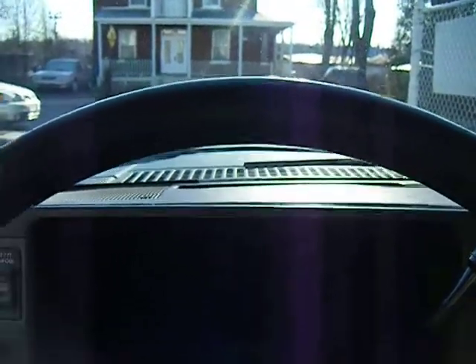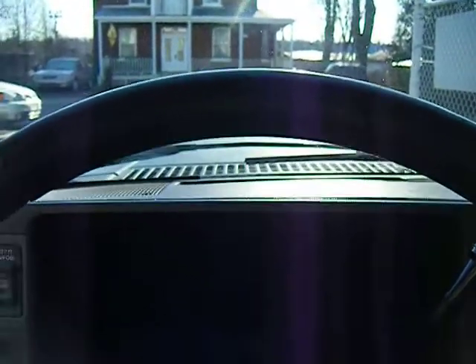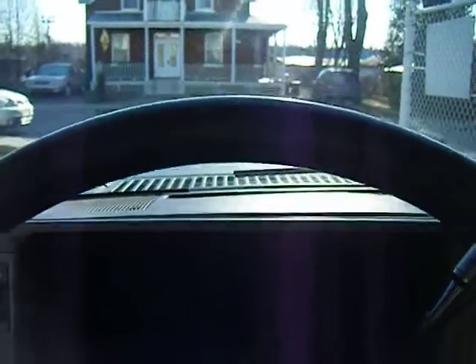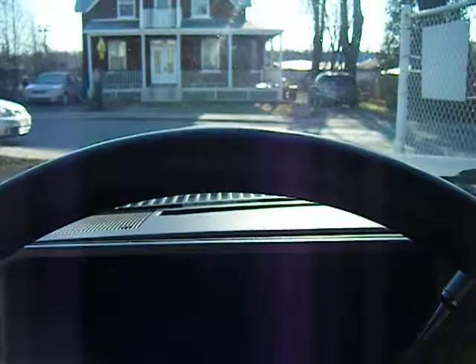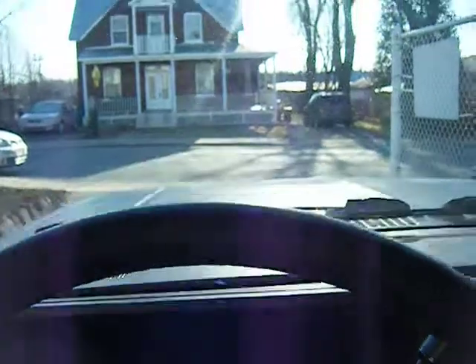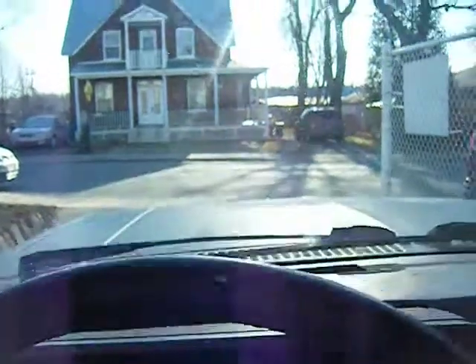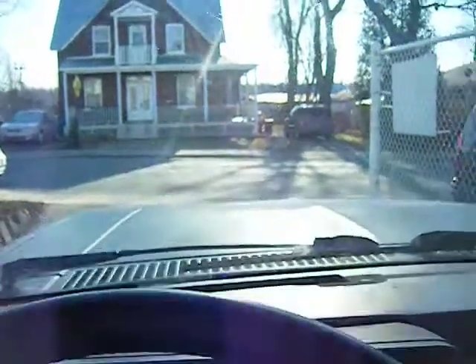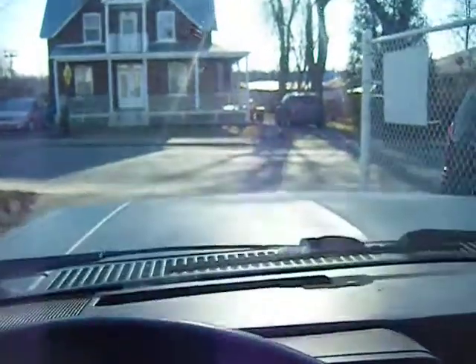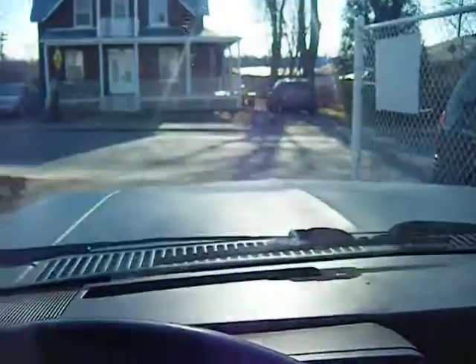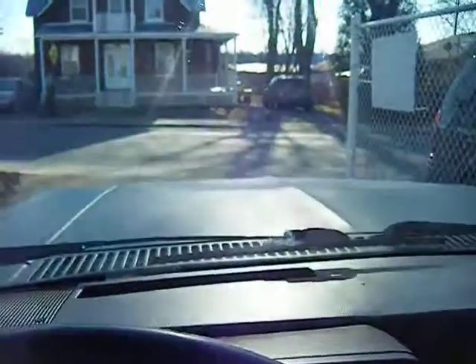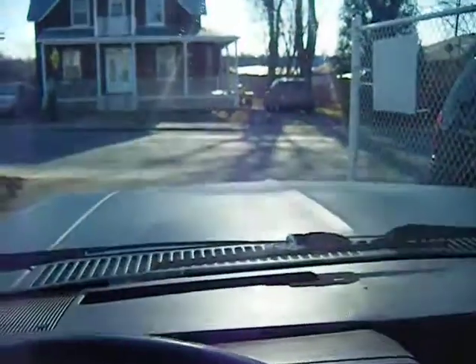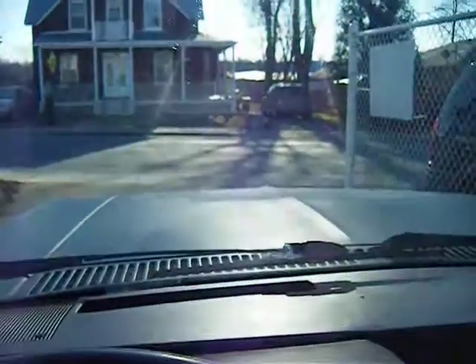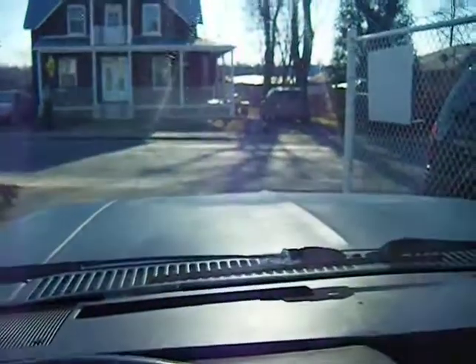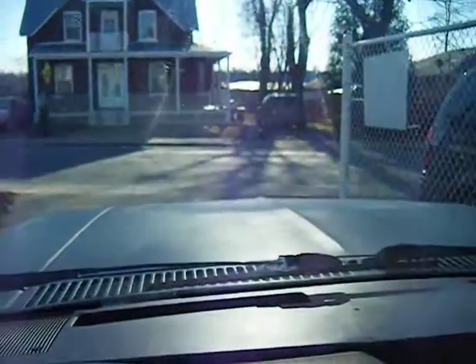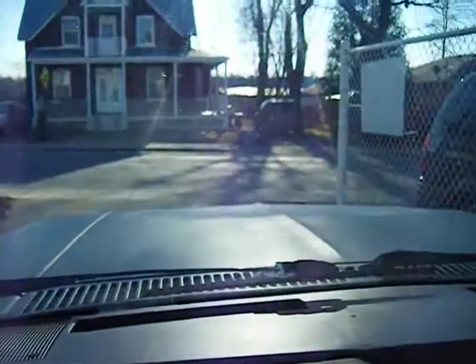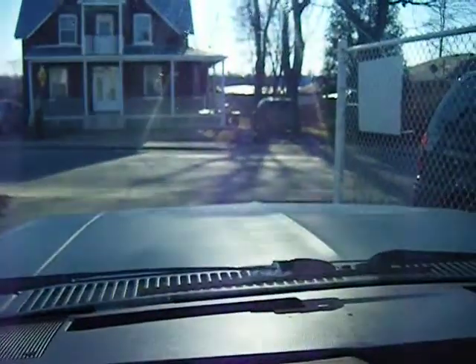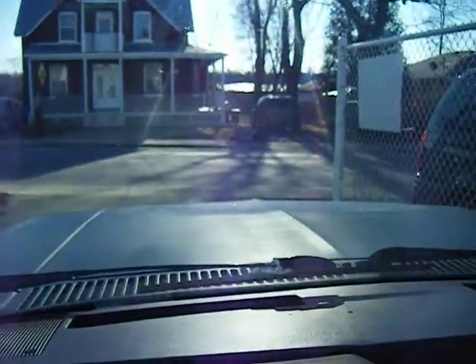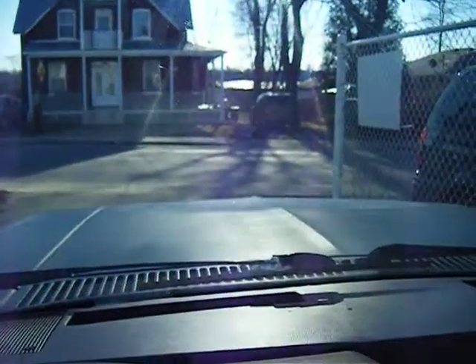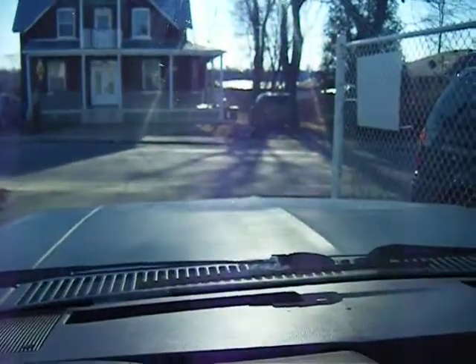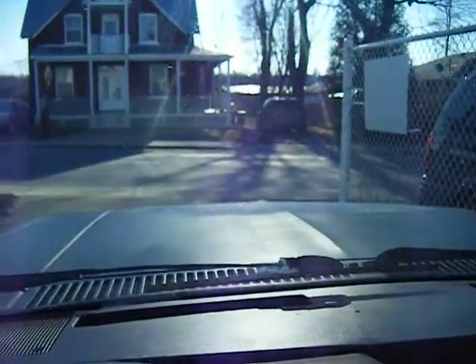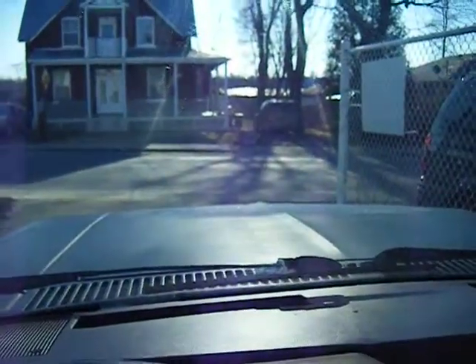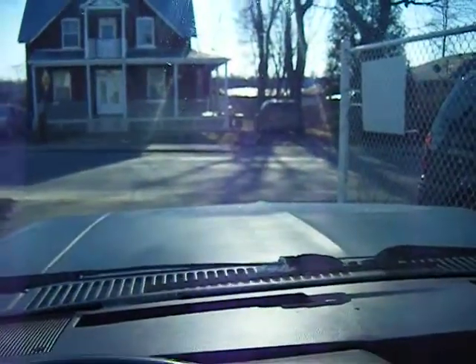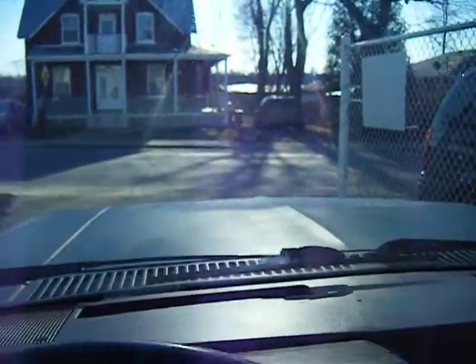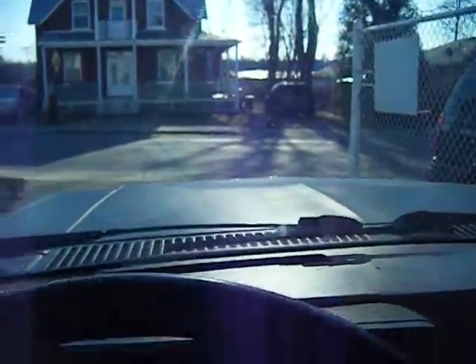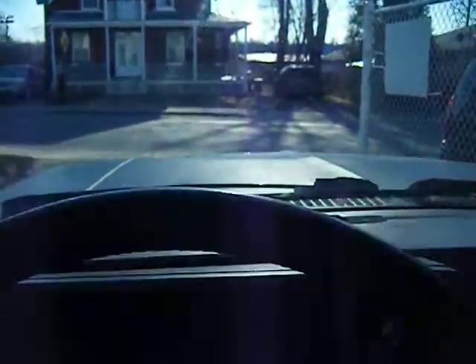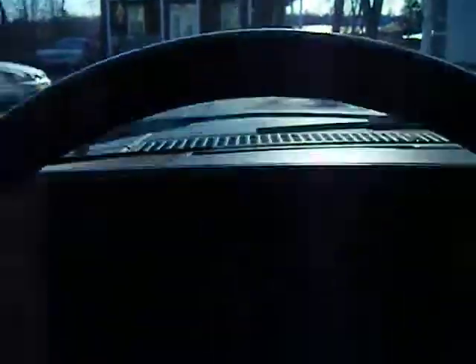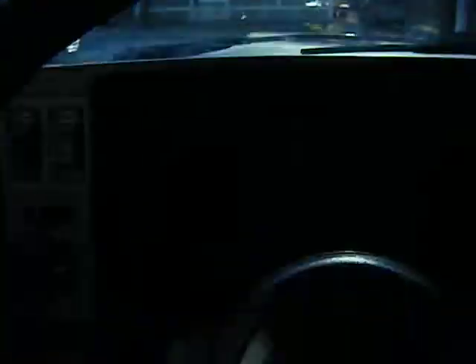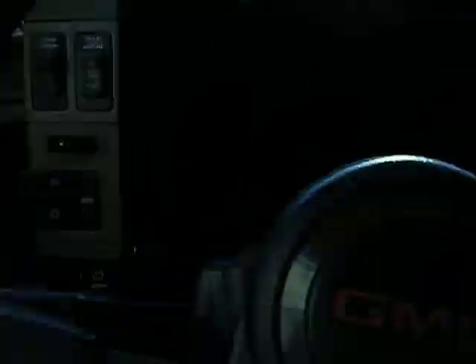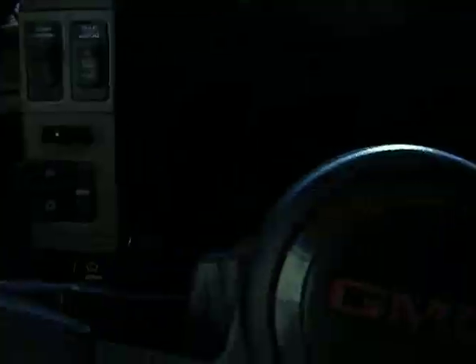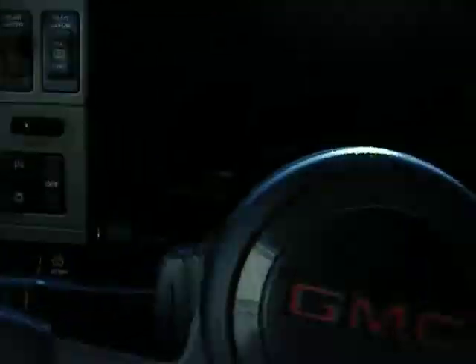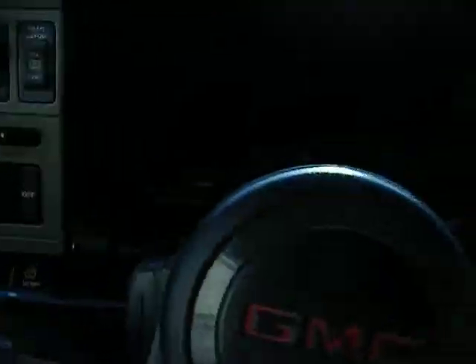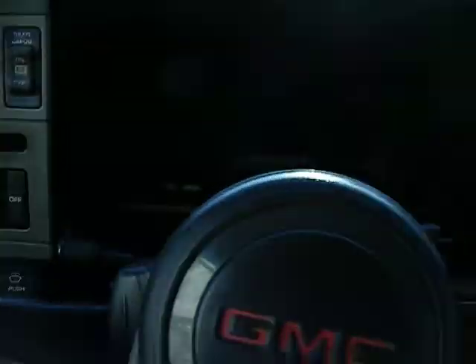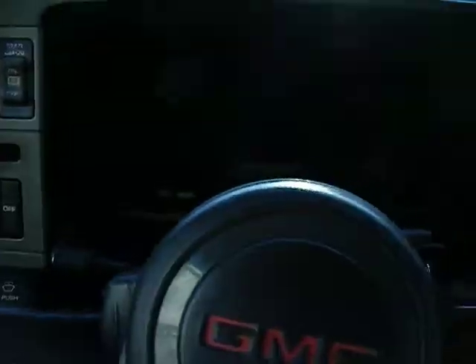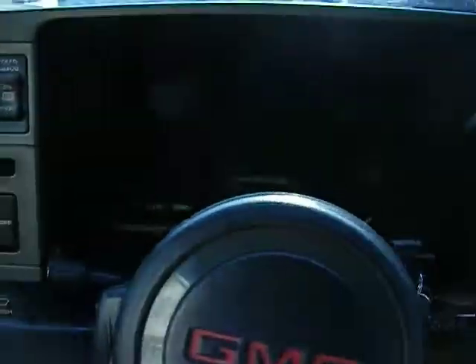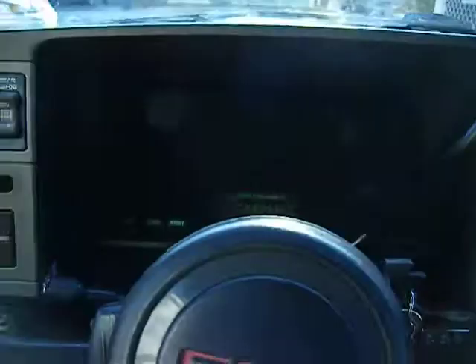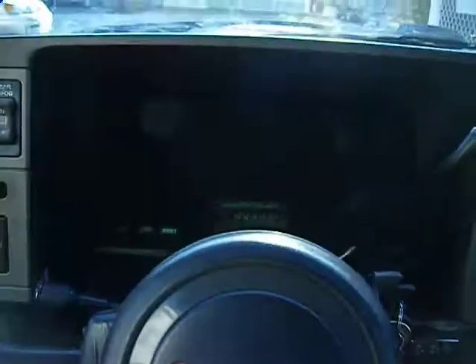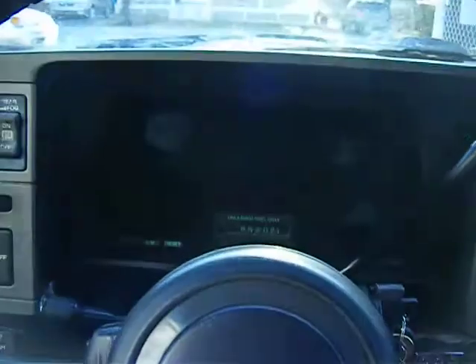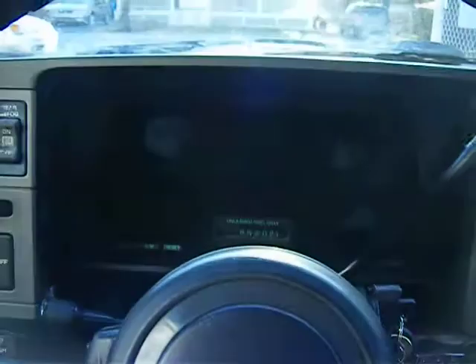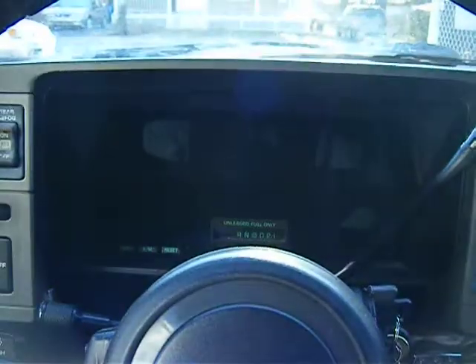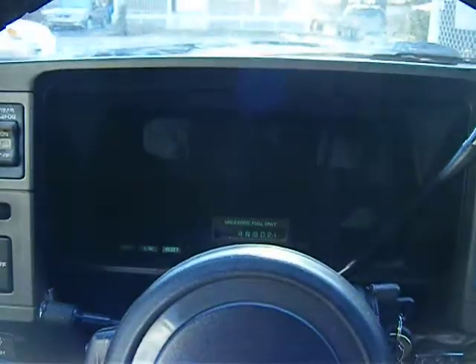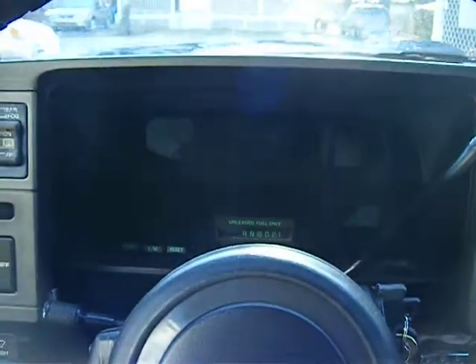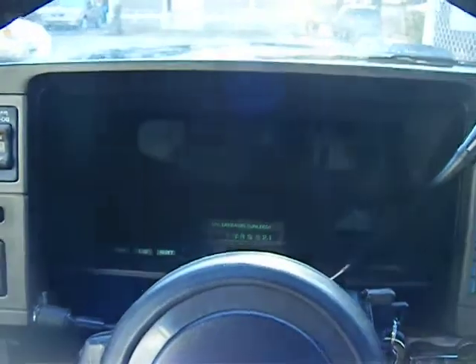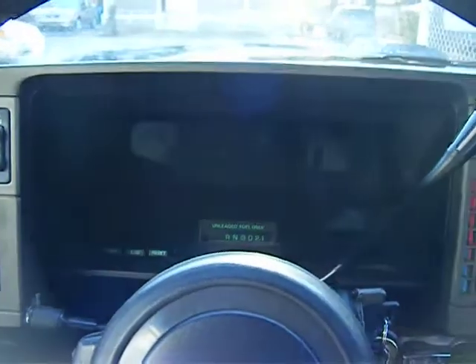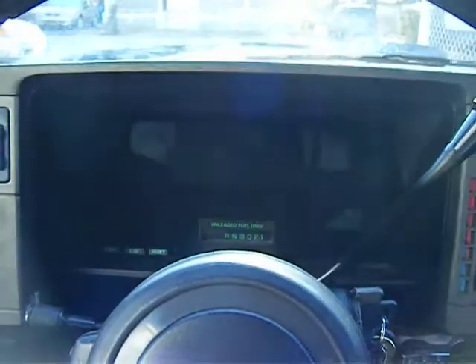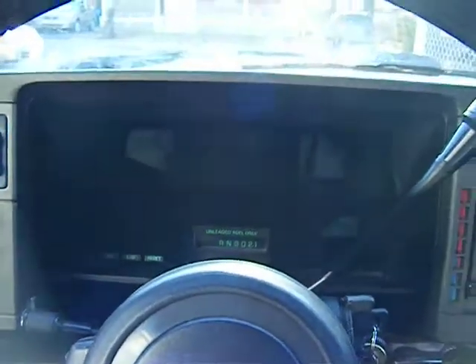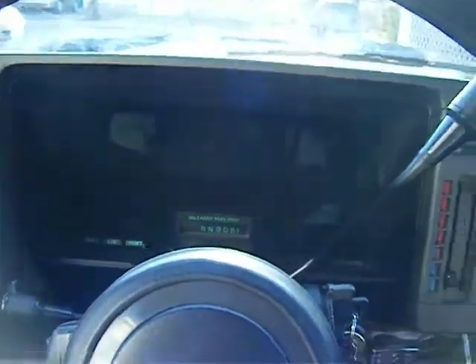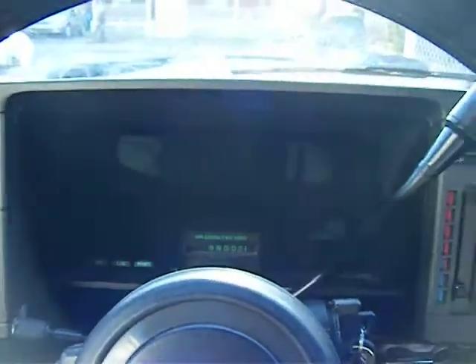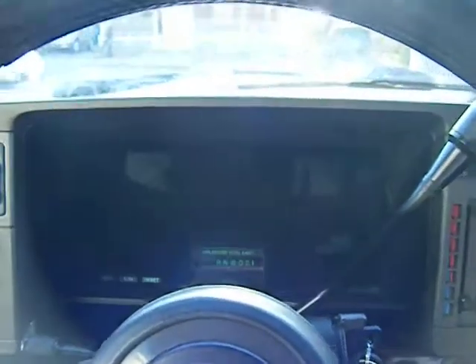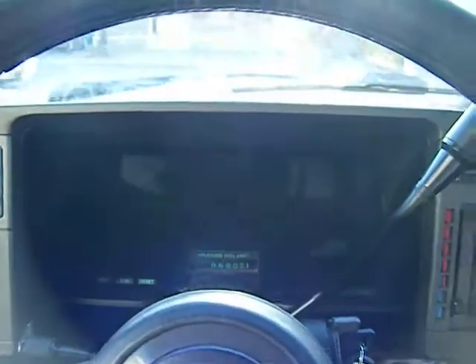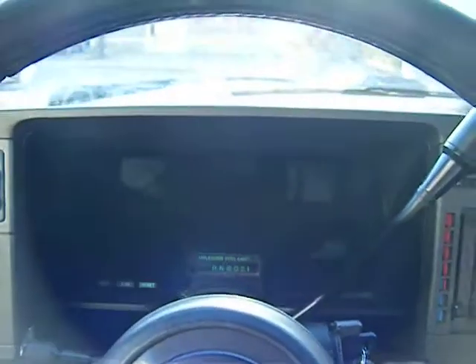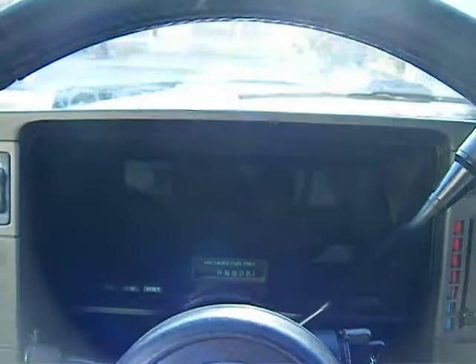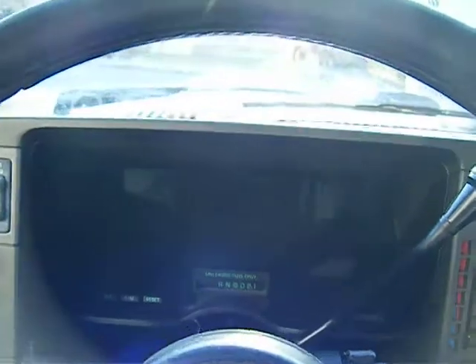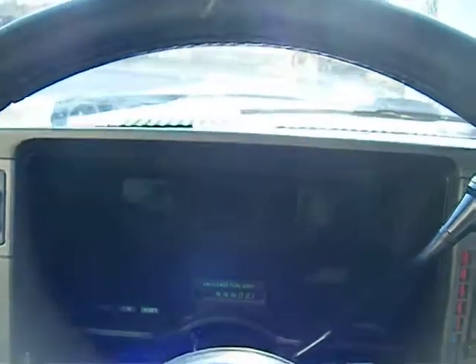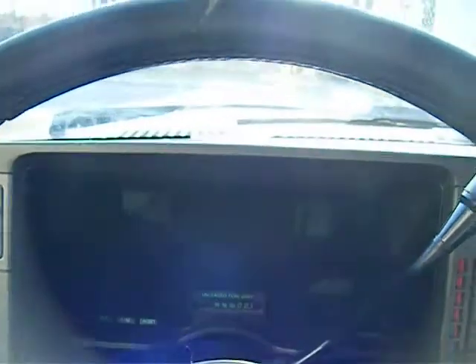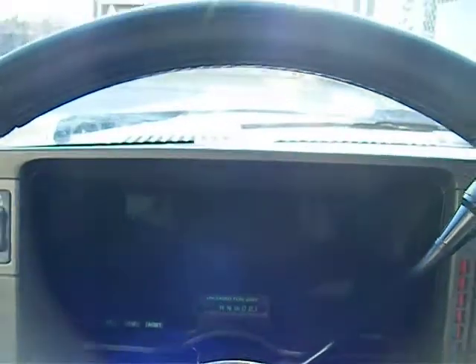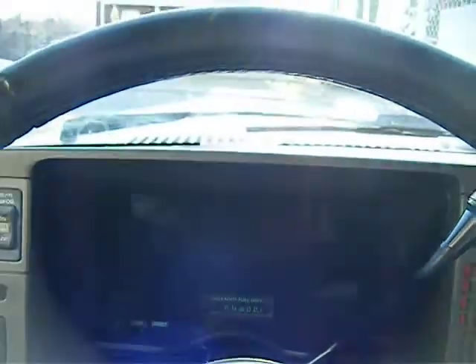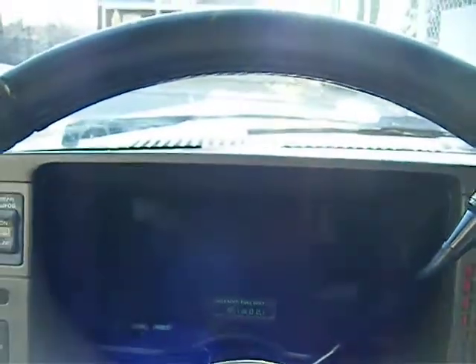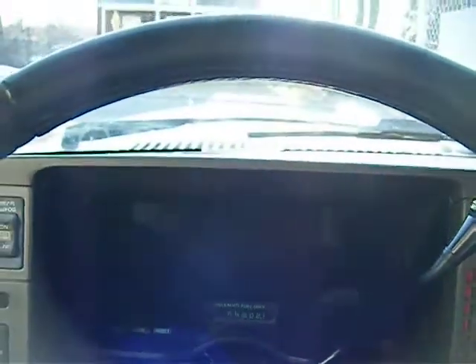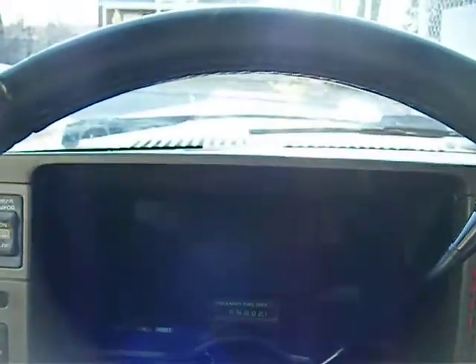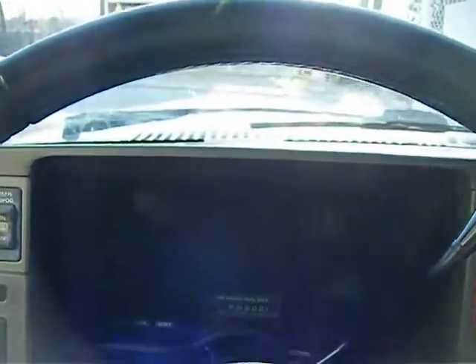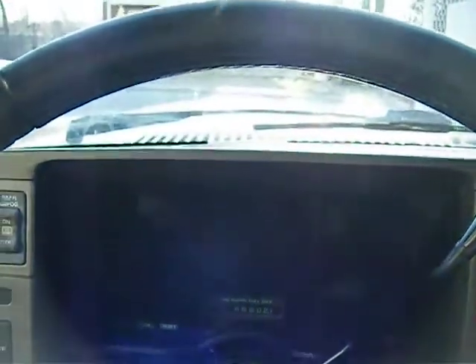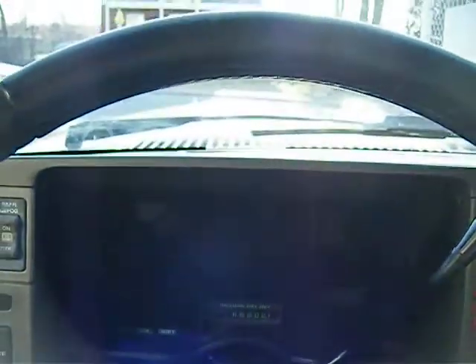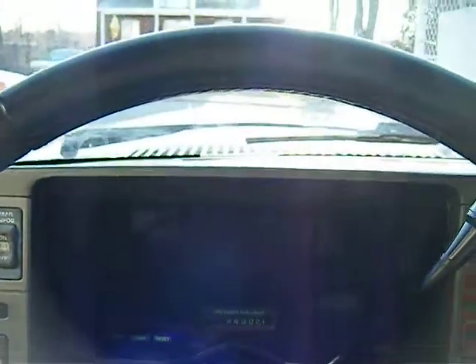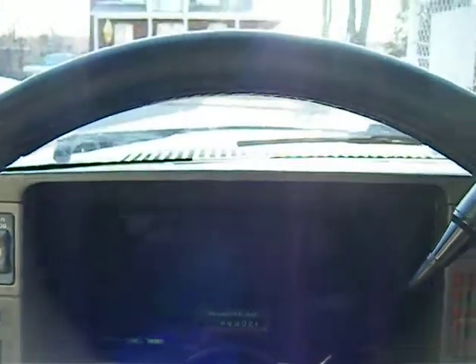Let's try and do a cold start on this old truck — the 89 GMC Jimmy Gypsy, as you know from the other videos.